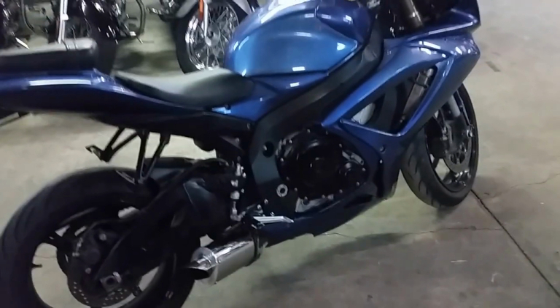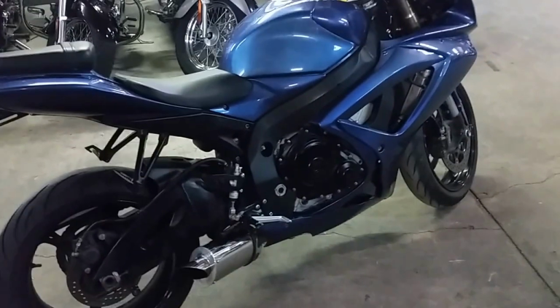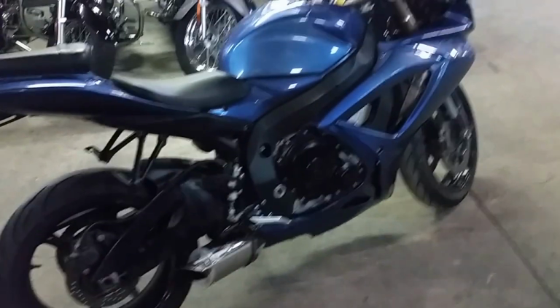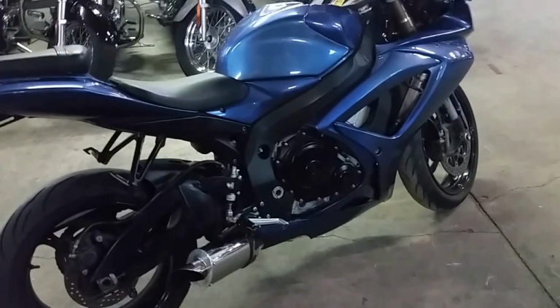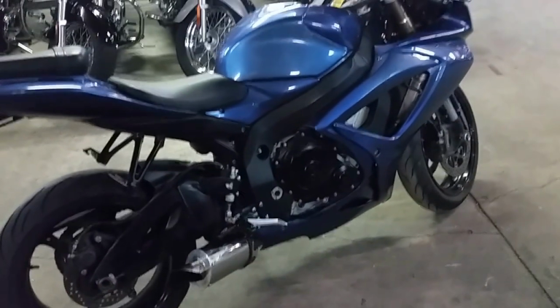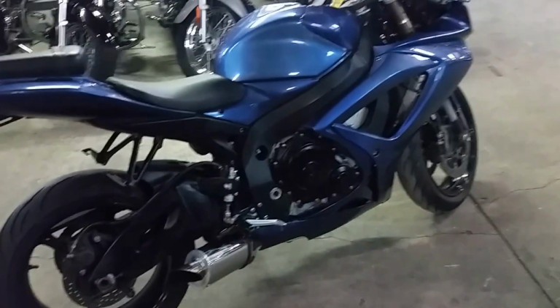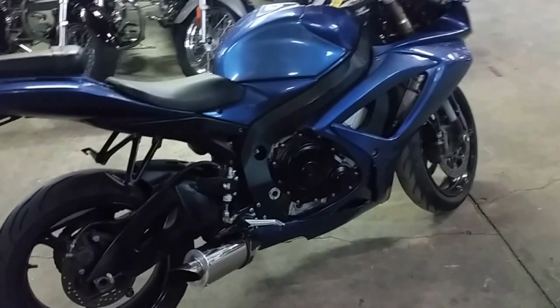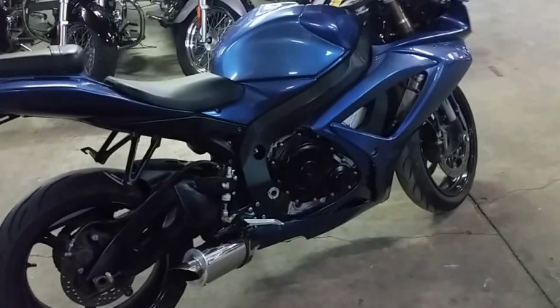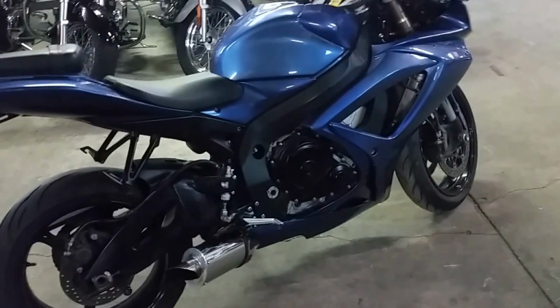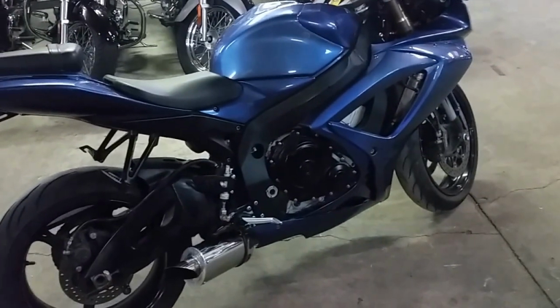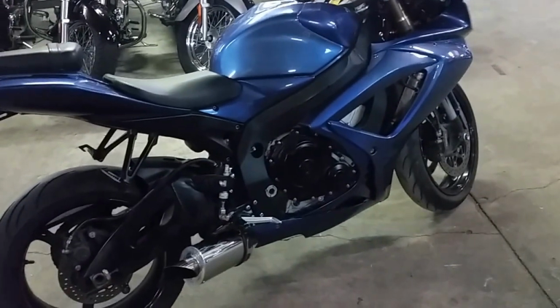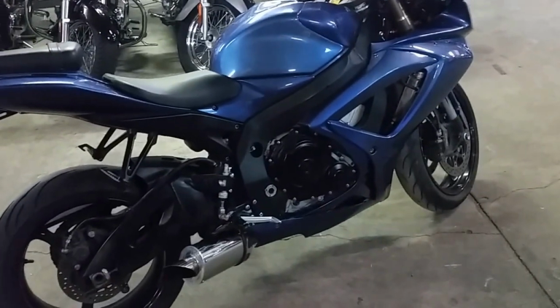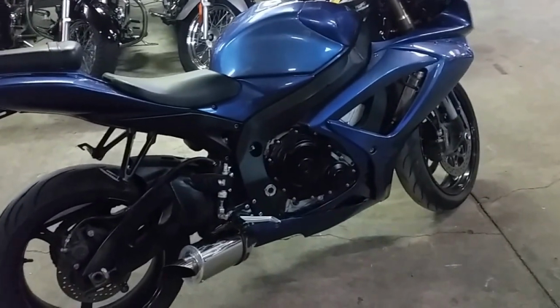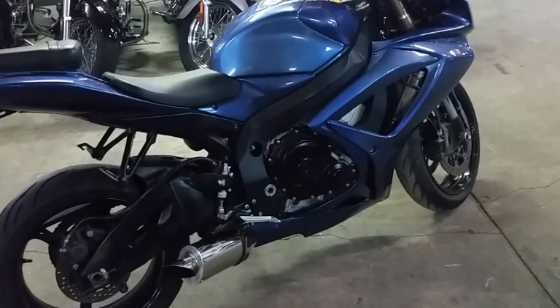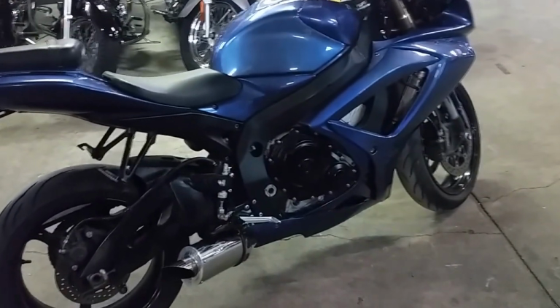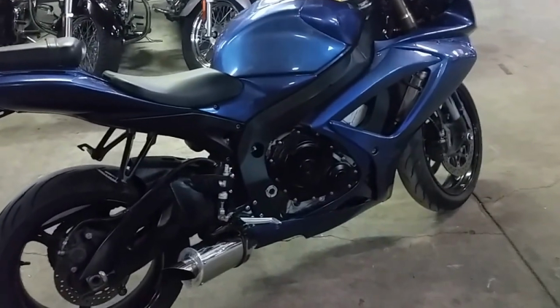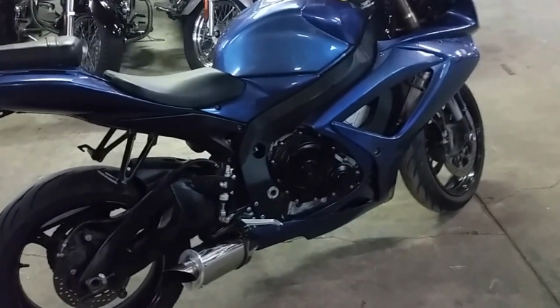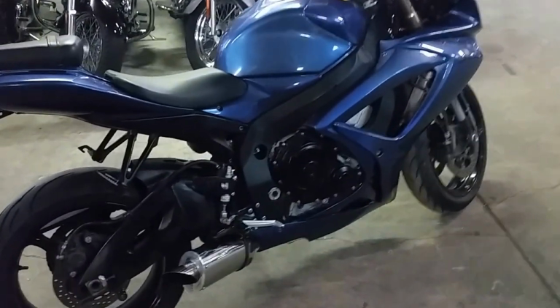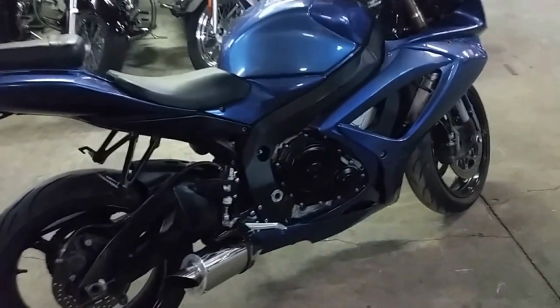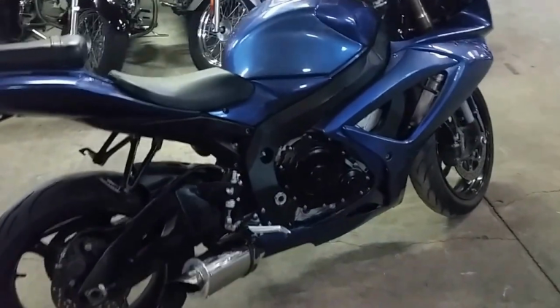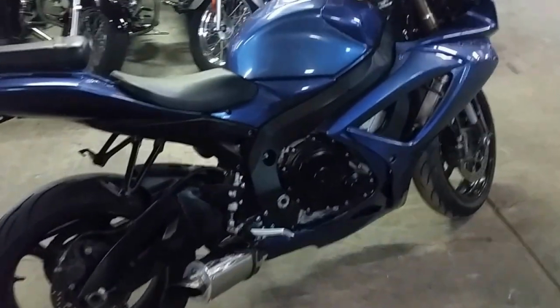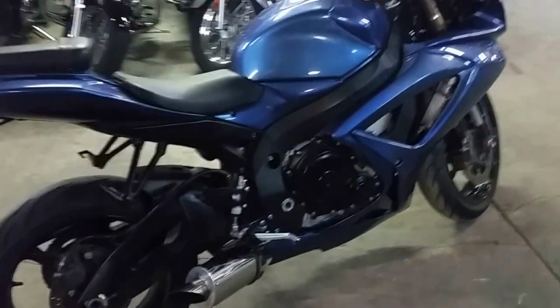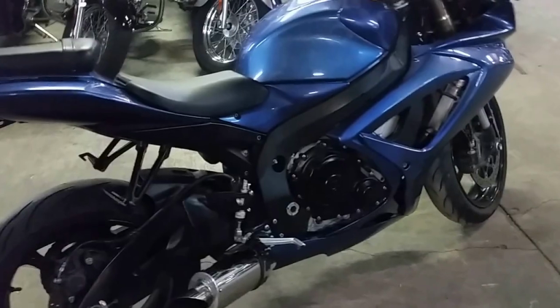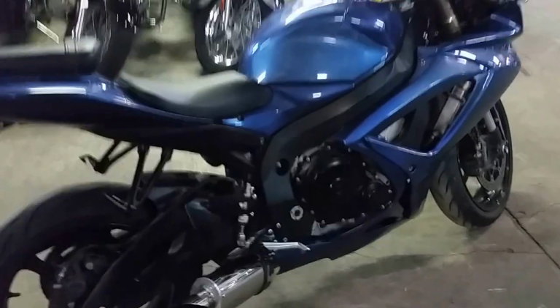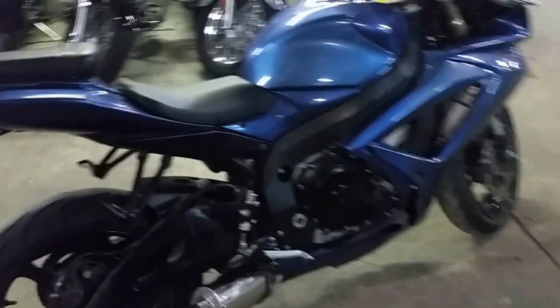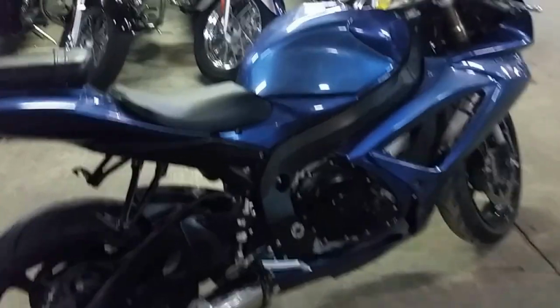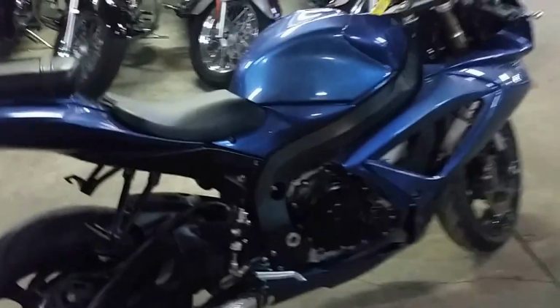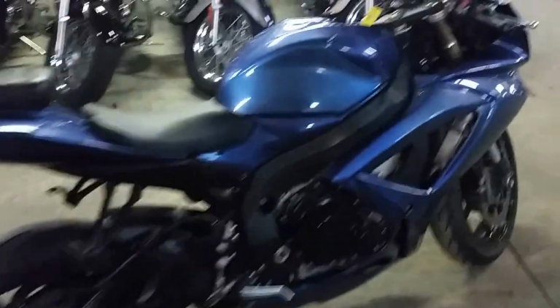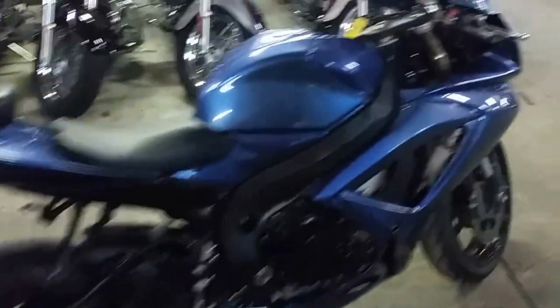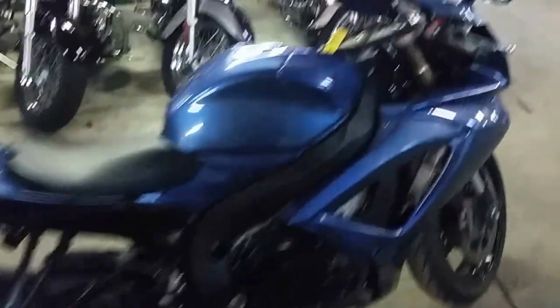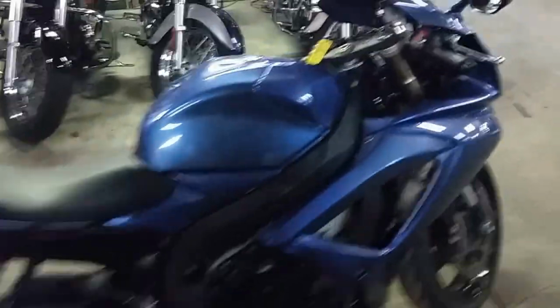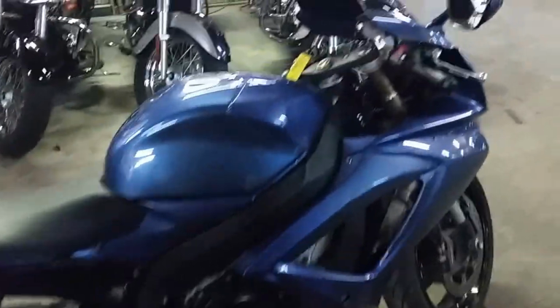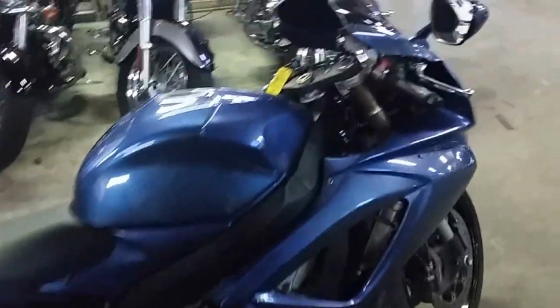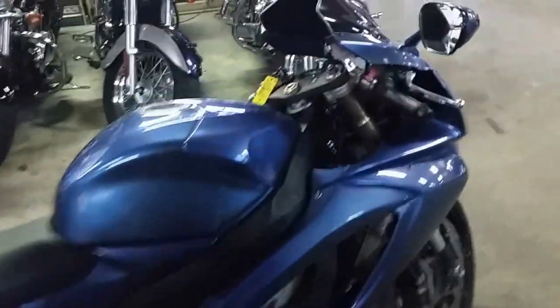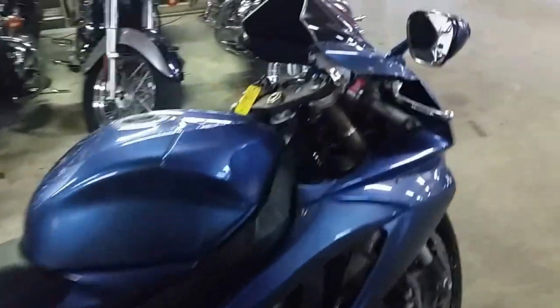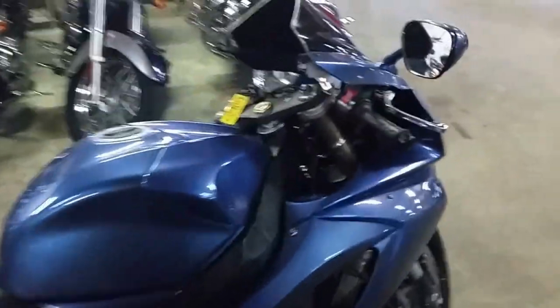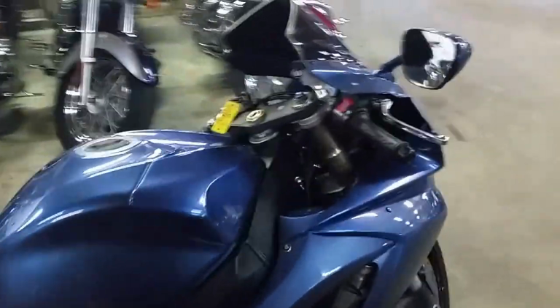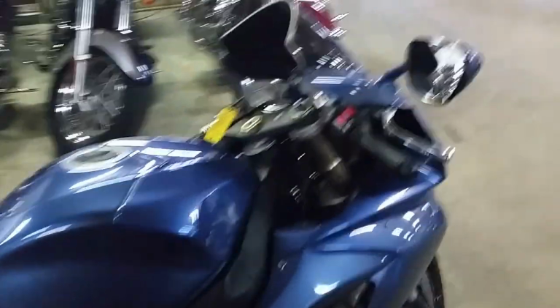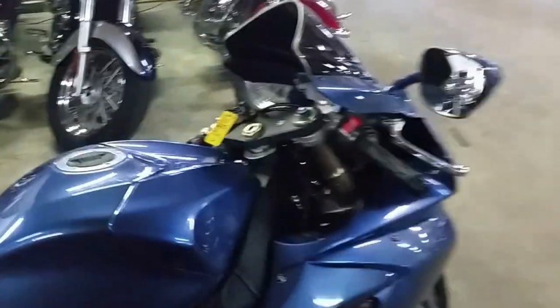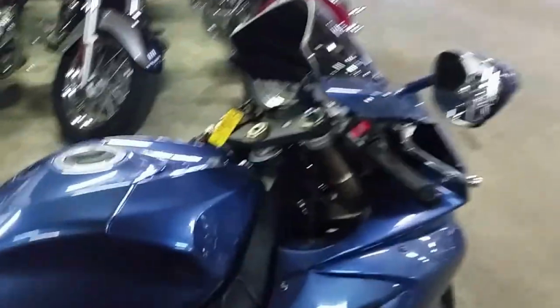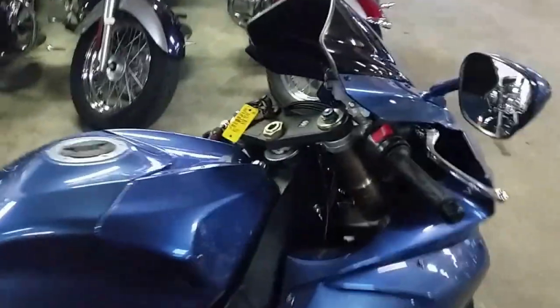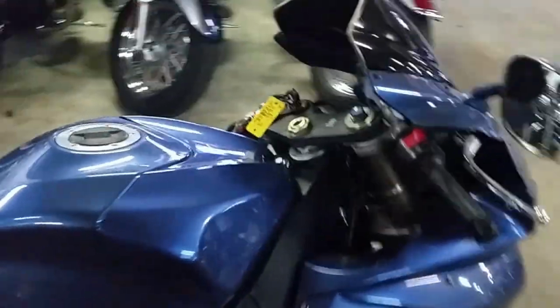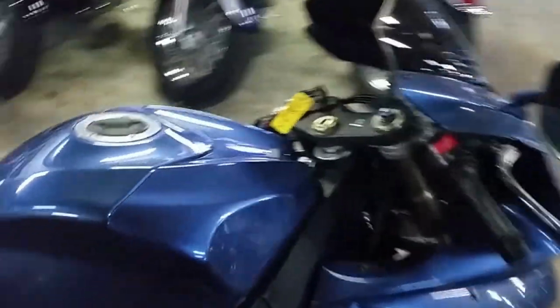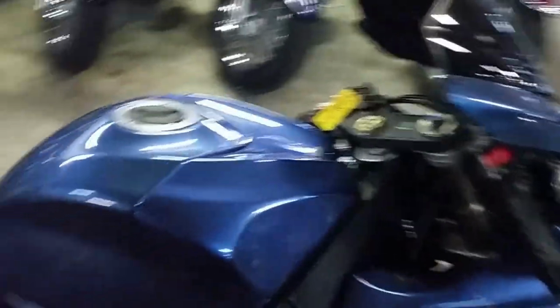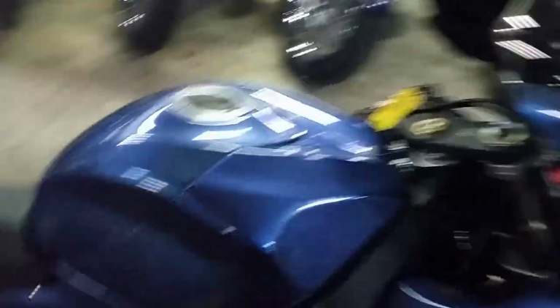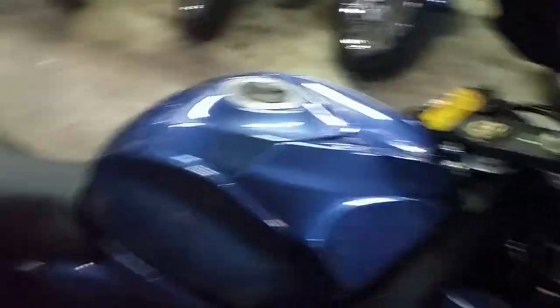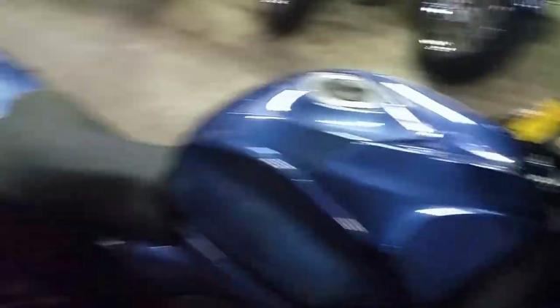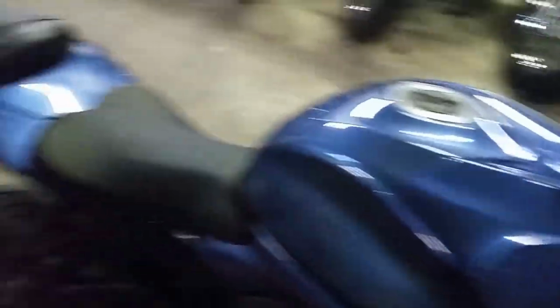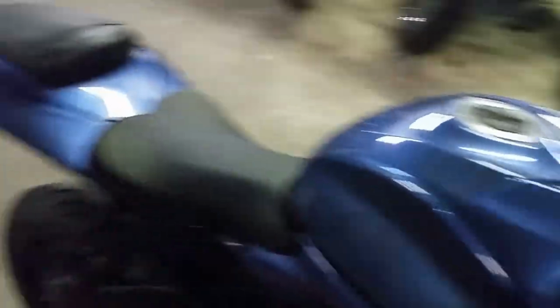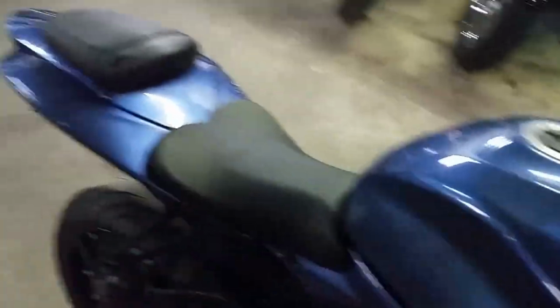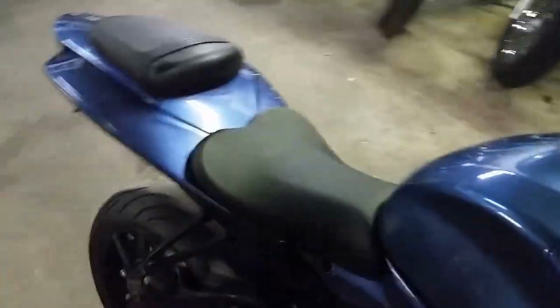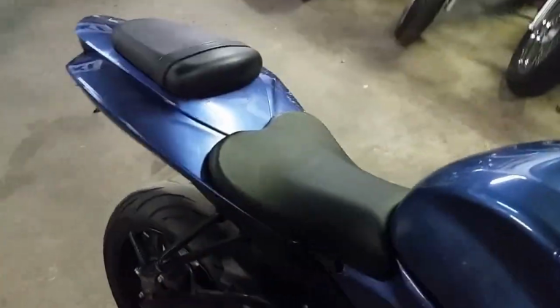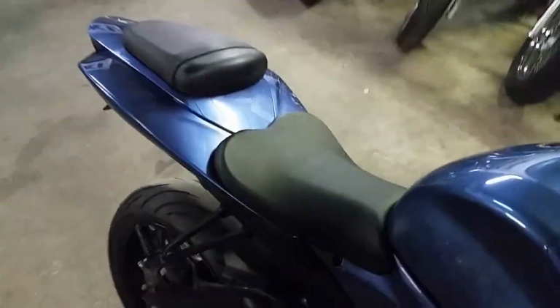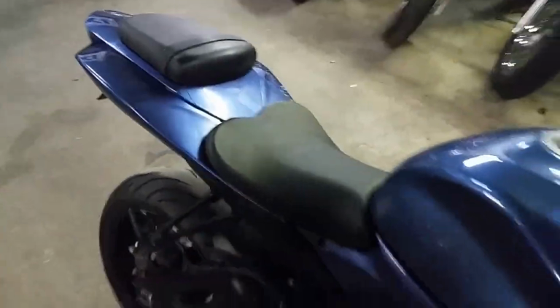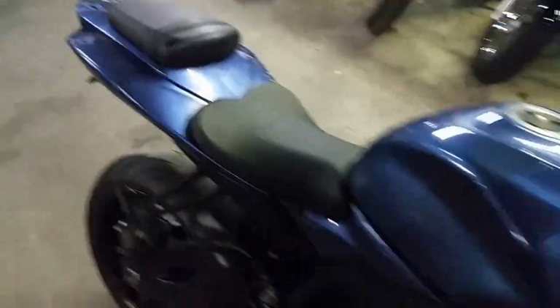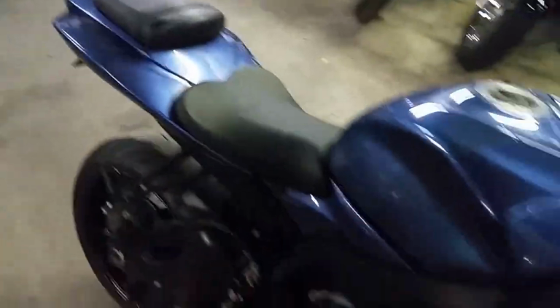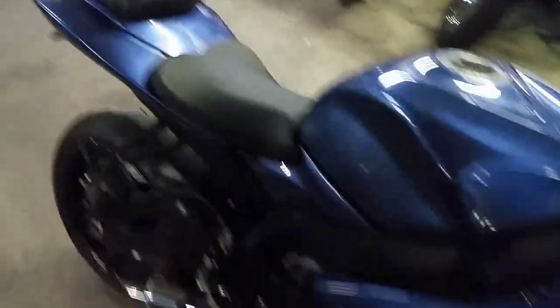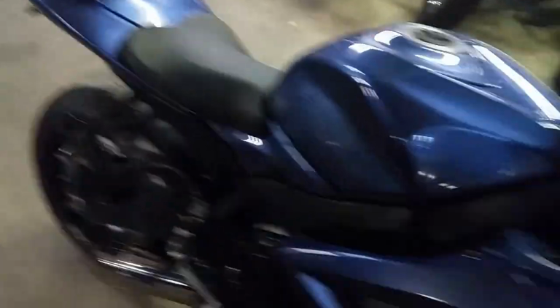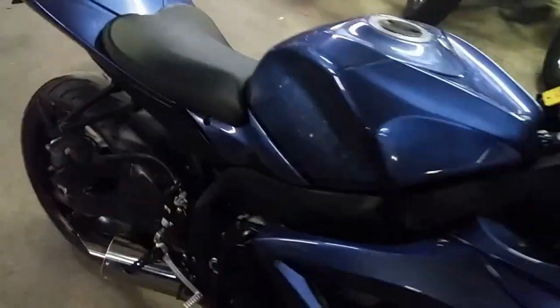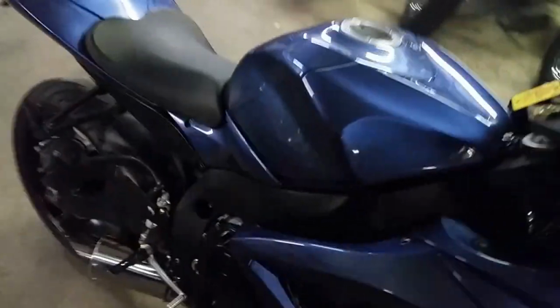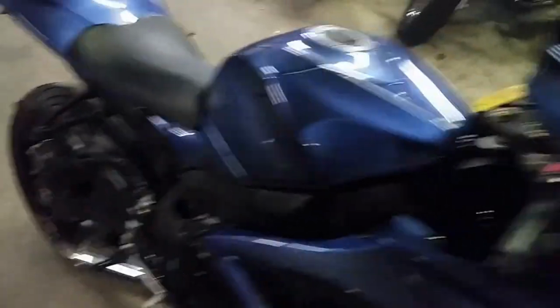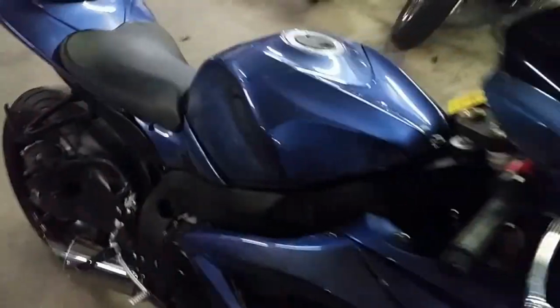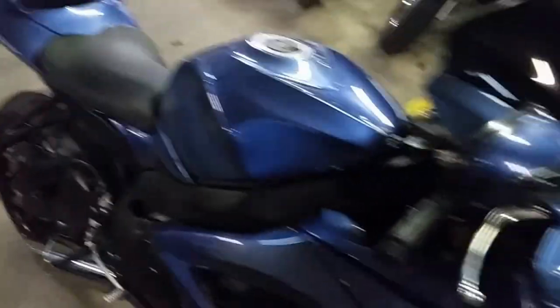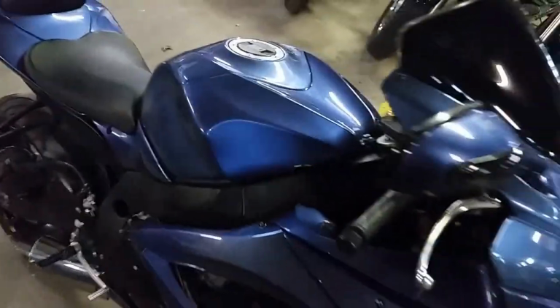It's a nice-looking bike. It's got a fender eliminator kit with integrated LED rear turn signals, and we've got this thing priced right at $5,800.